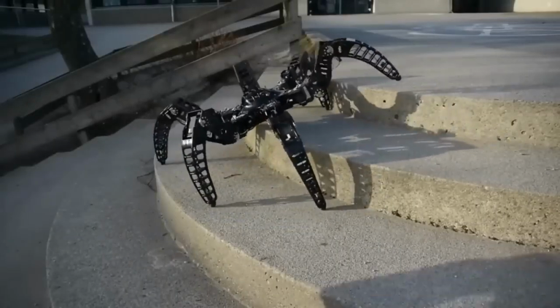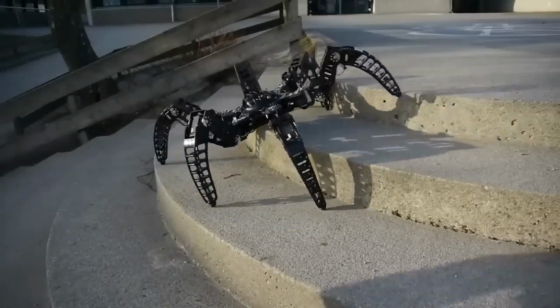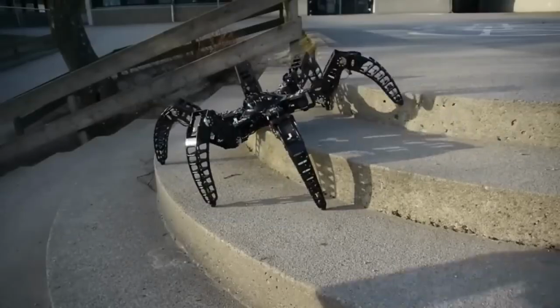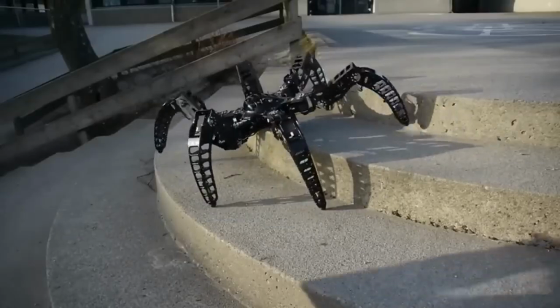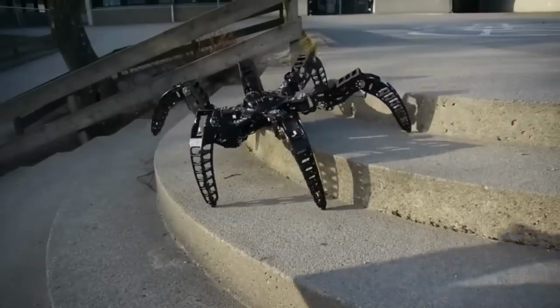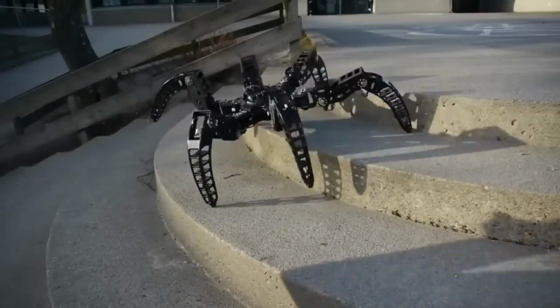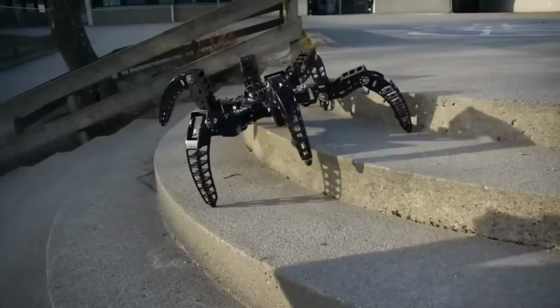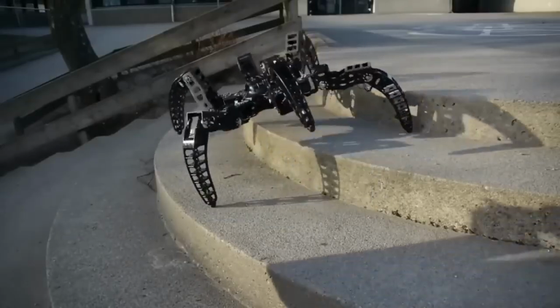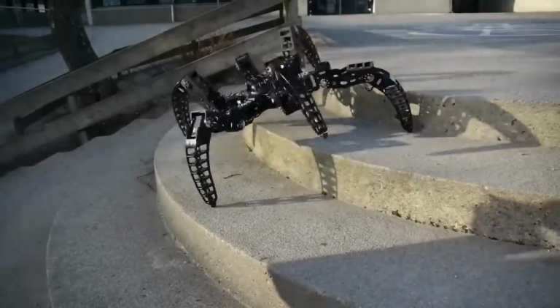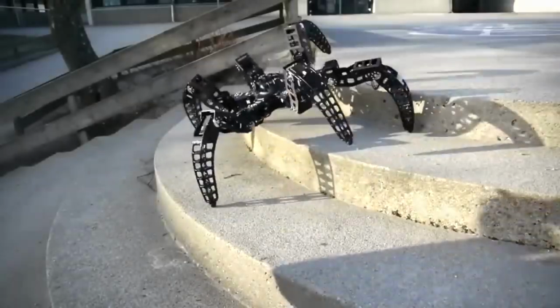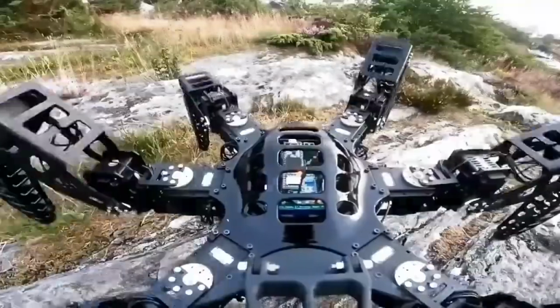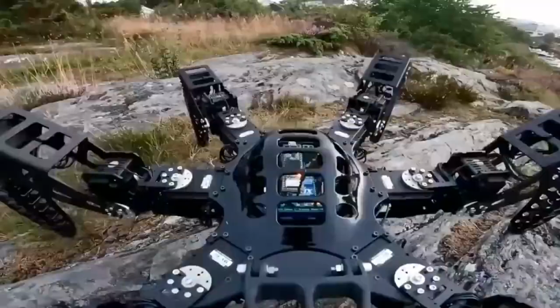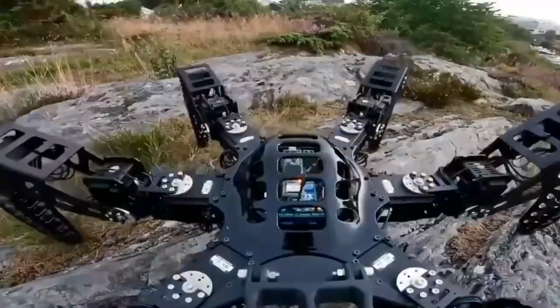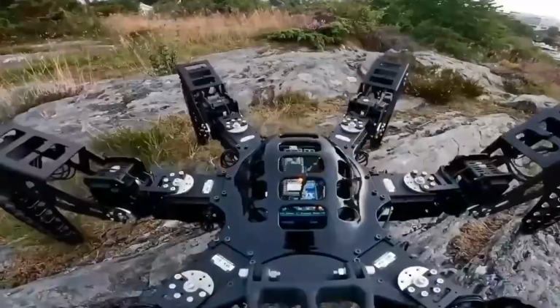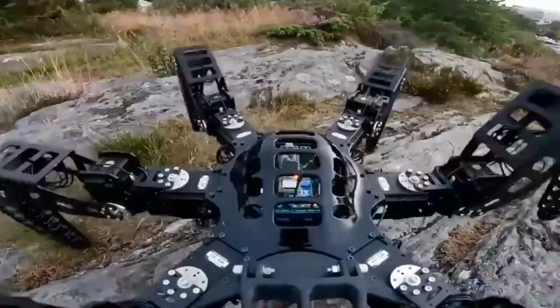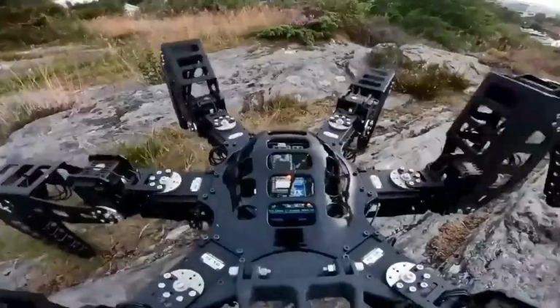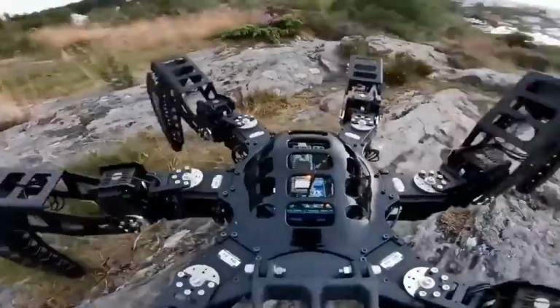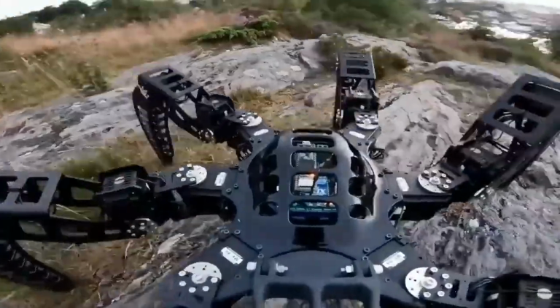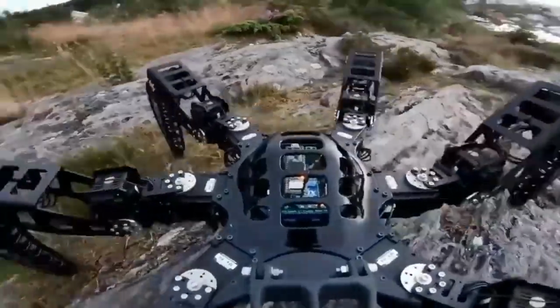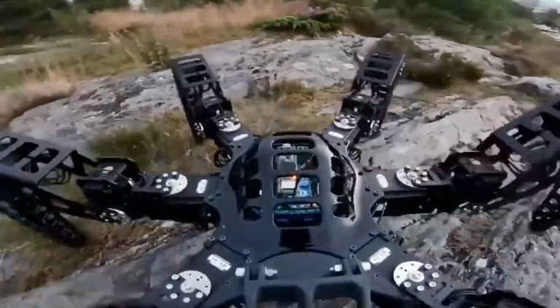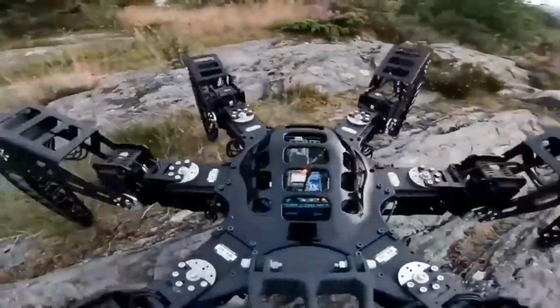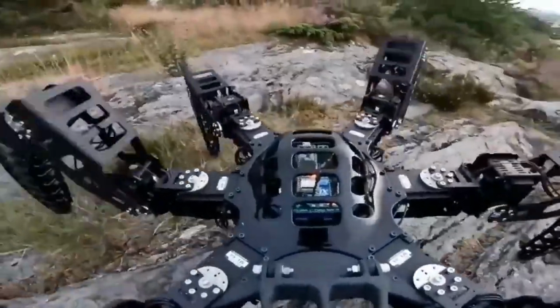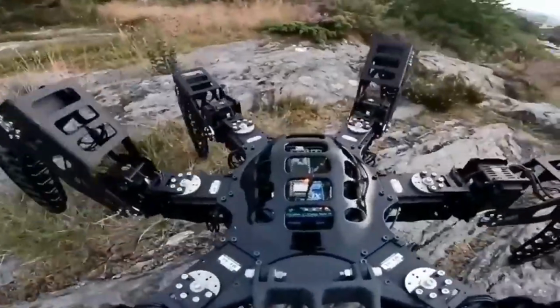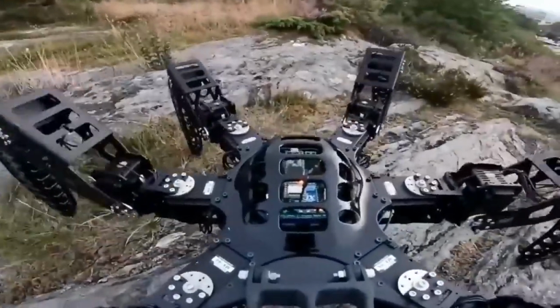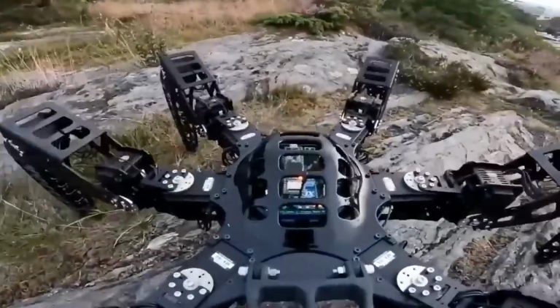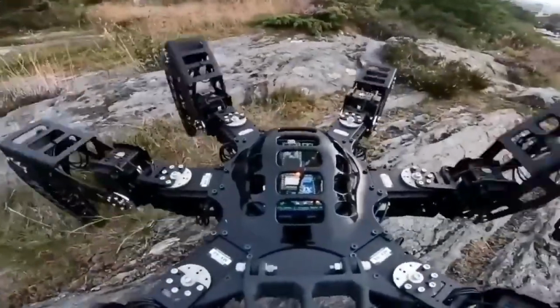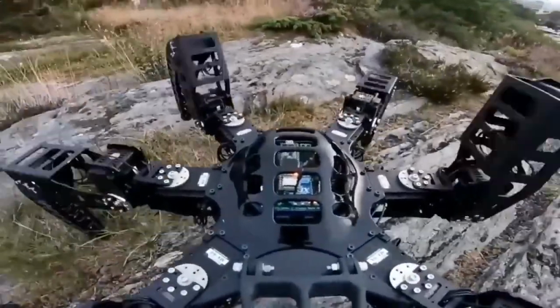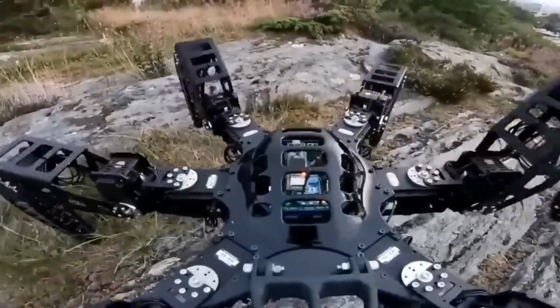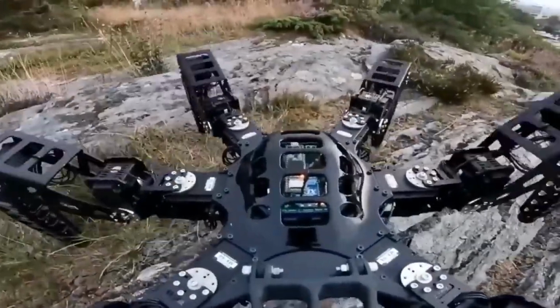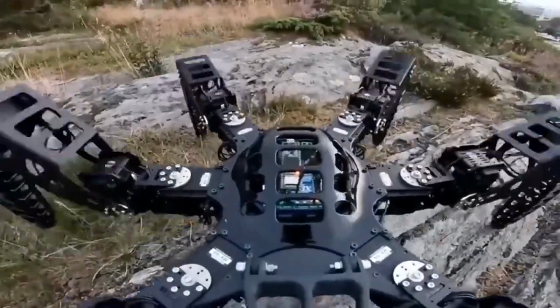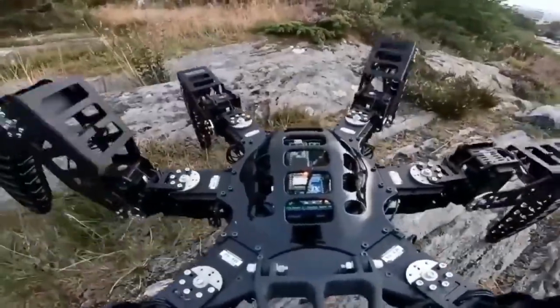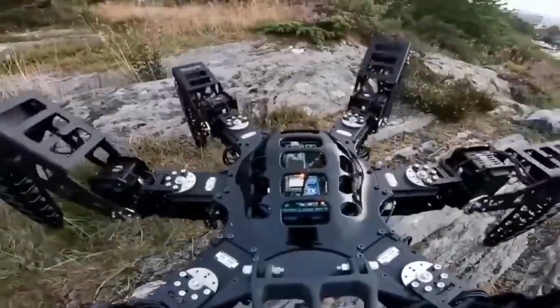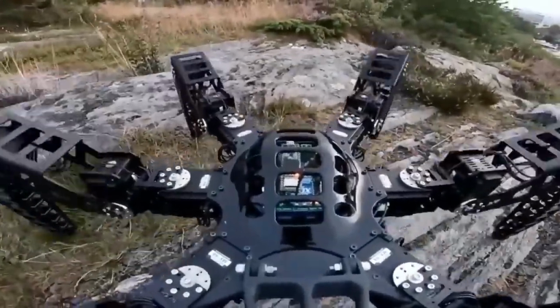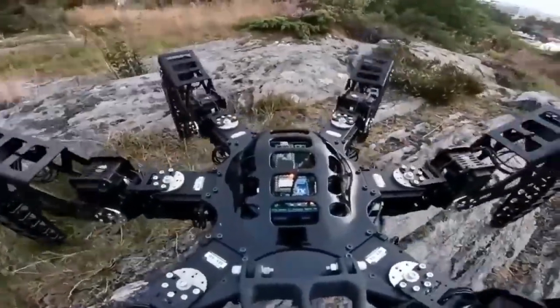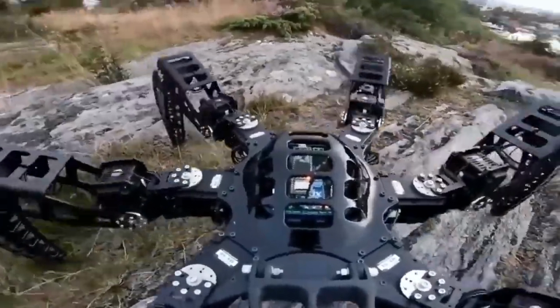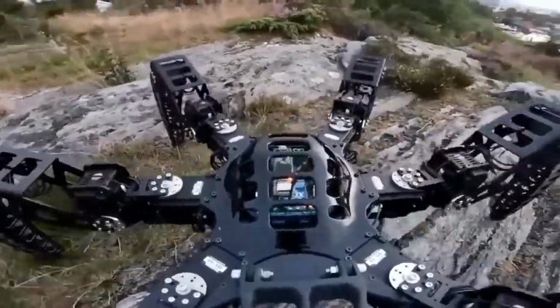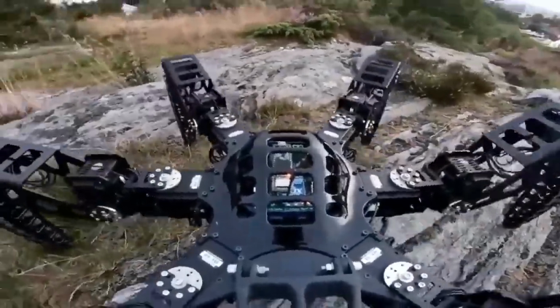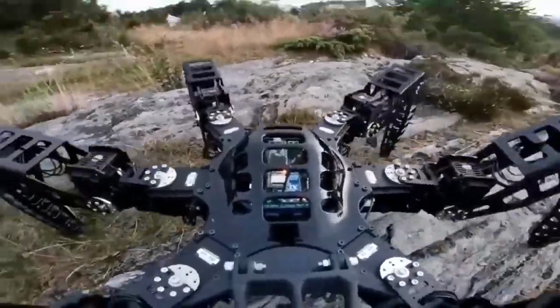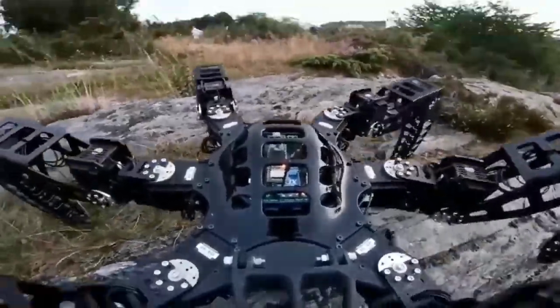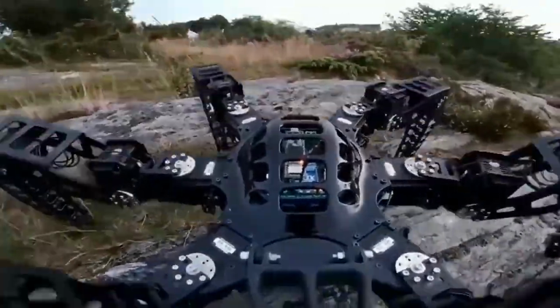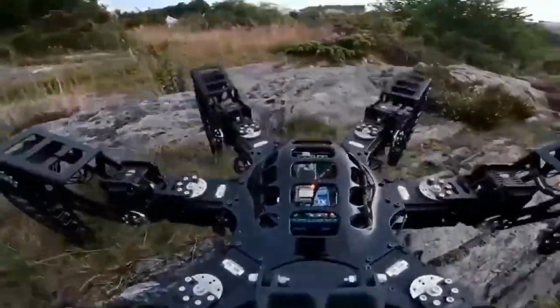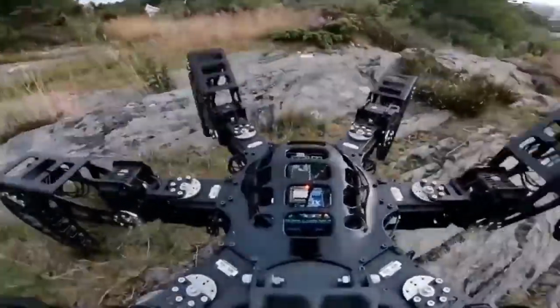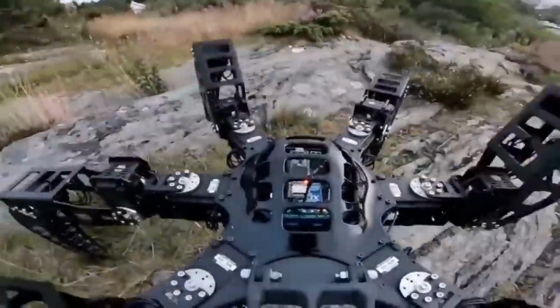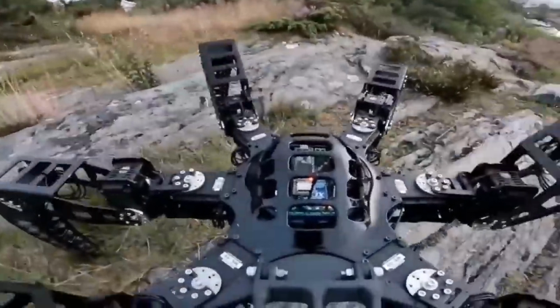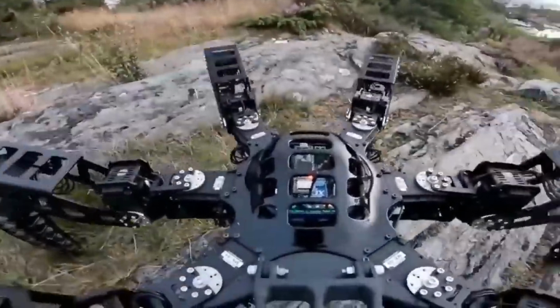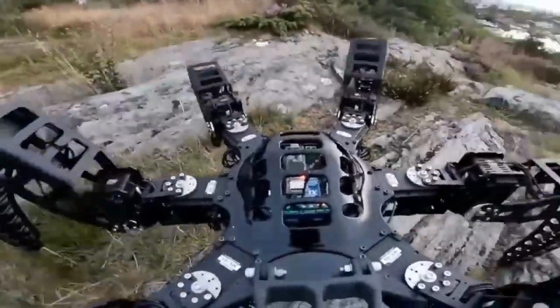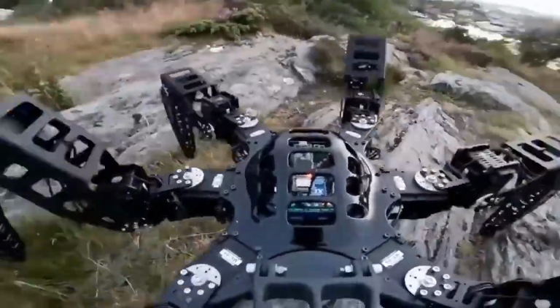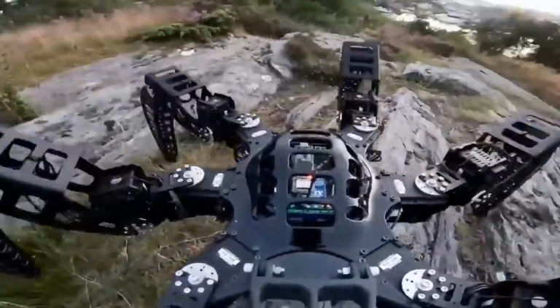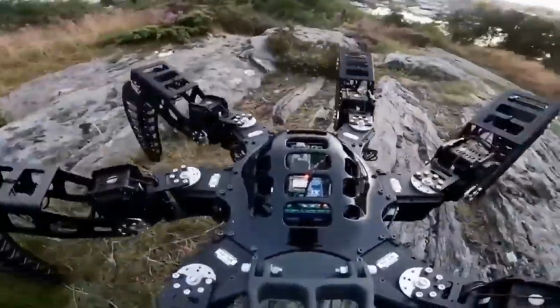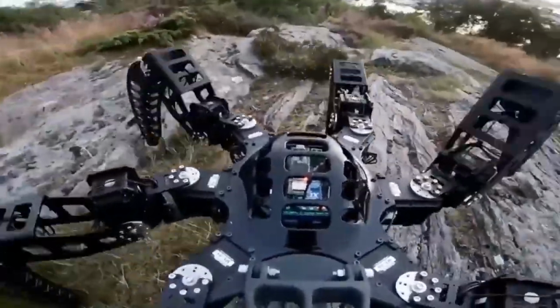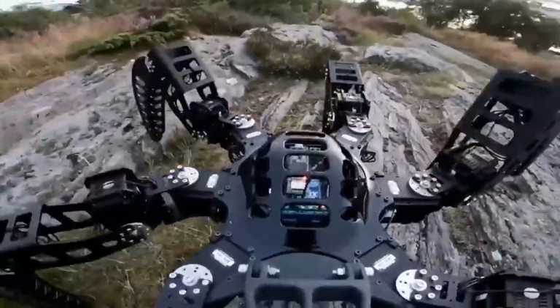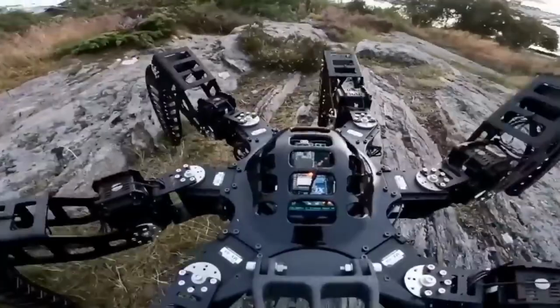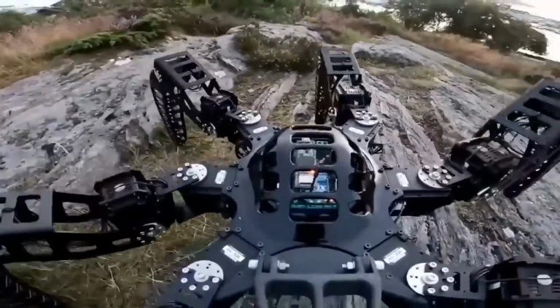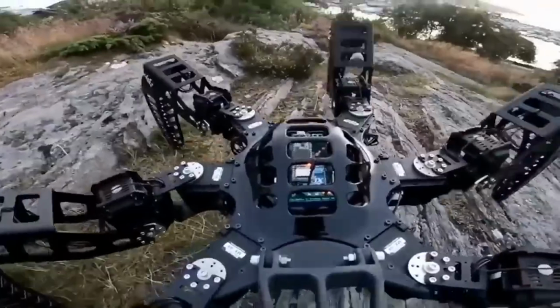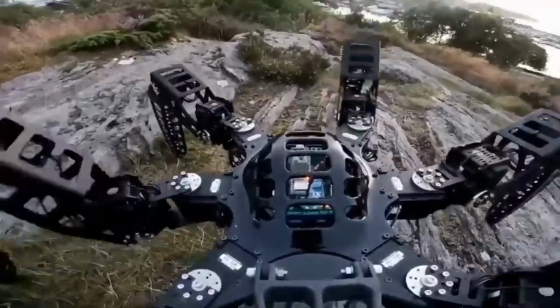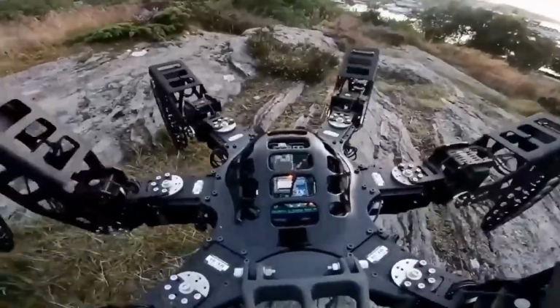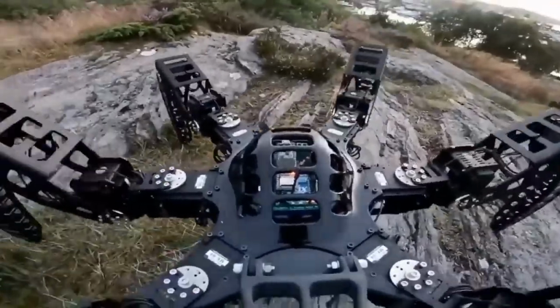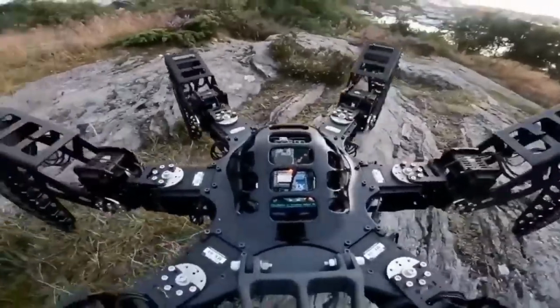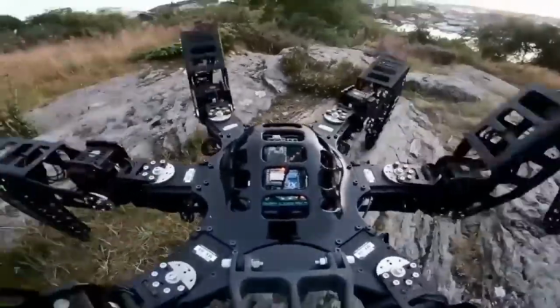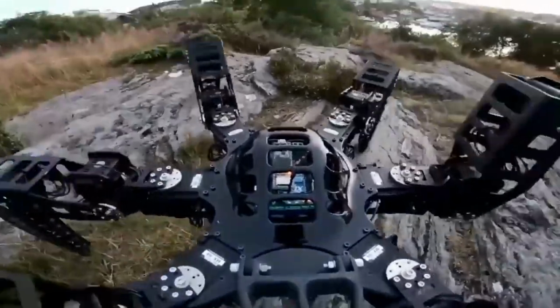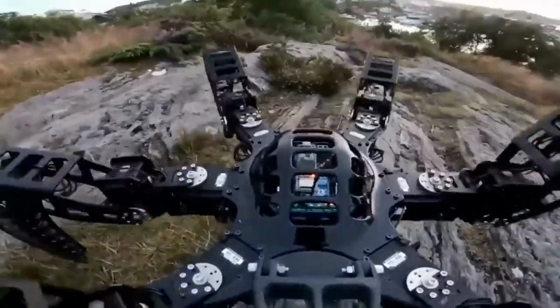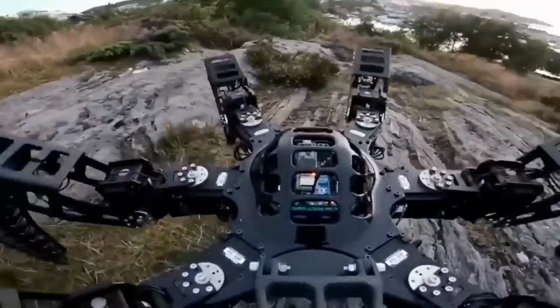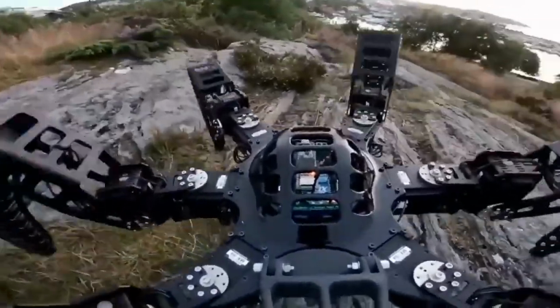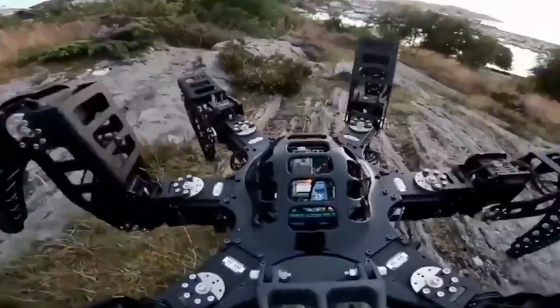This is incredible. Please make a 6-foot-tall version with a top speed of 9.3 miles per hour, one viewer wrote.